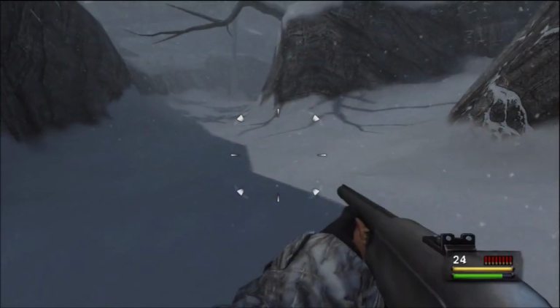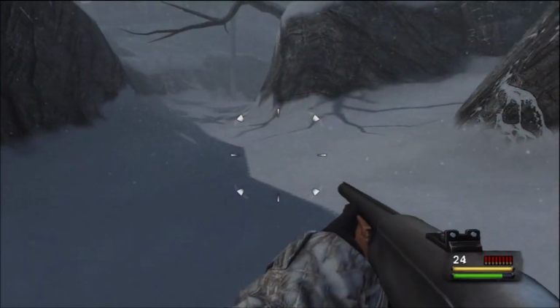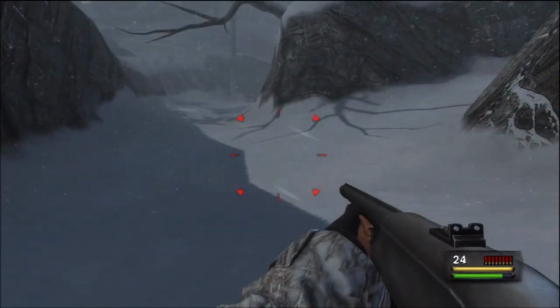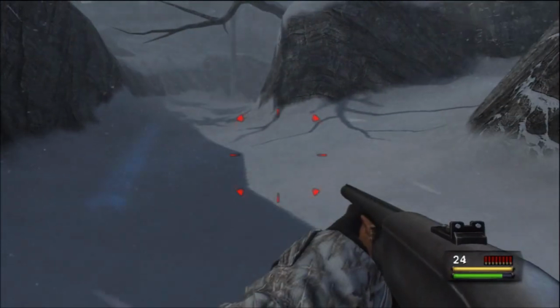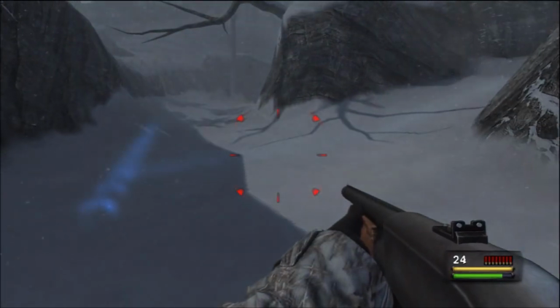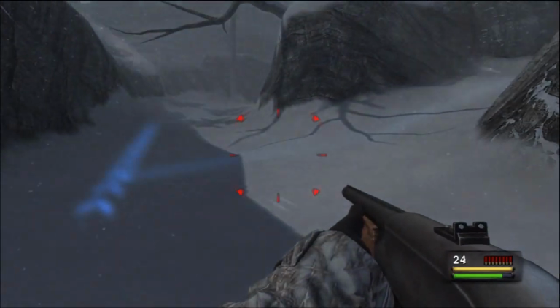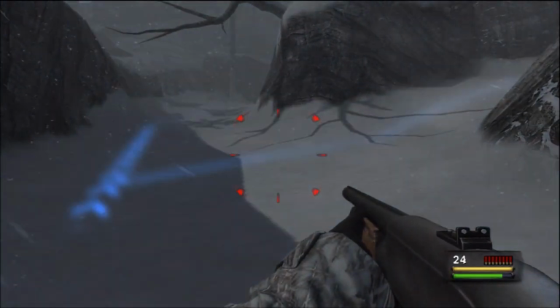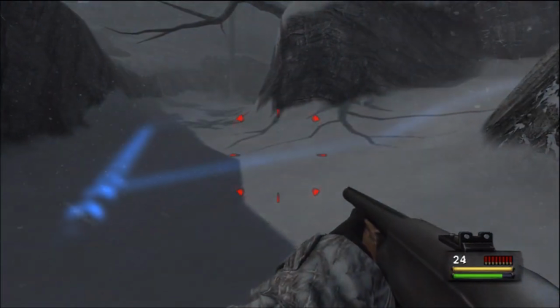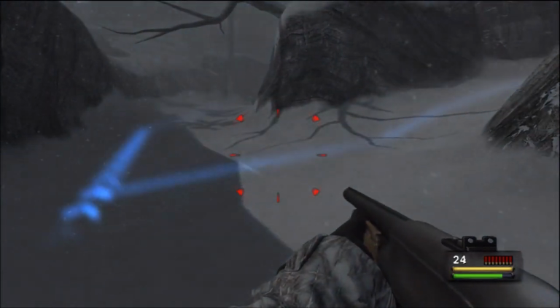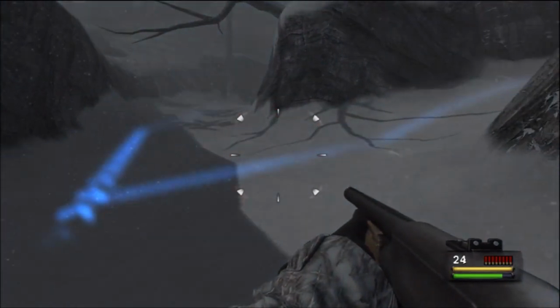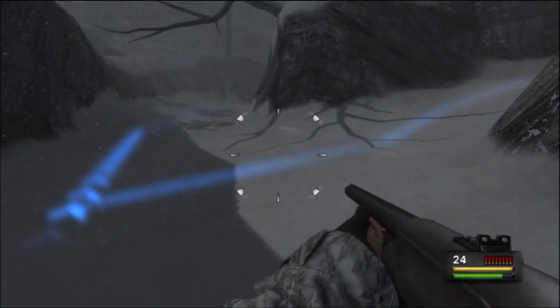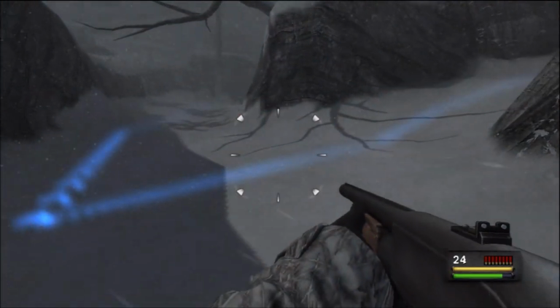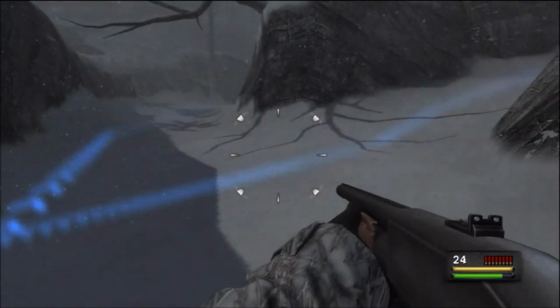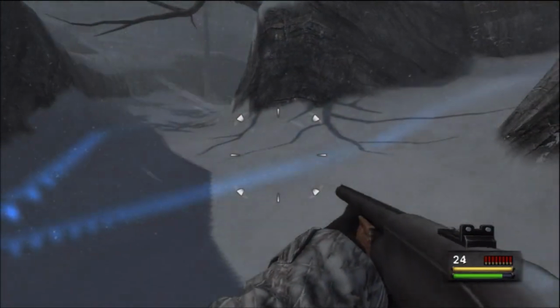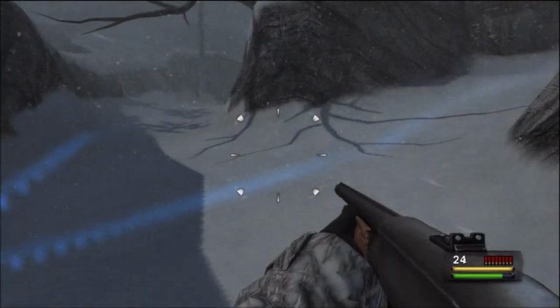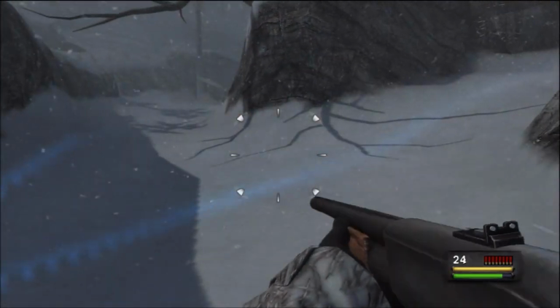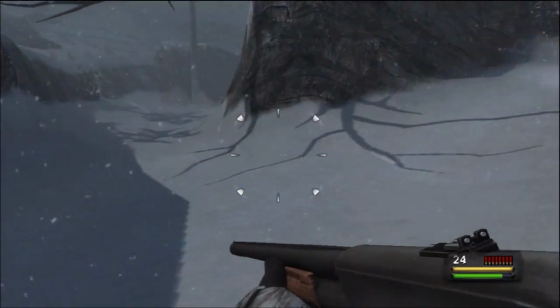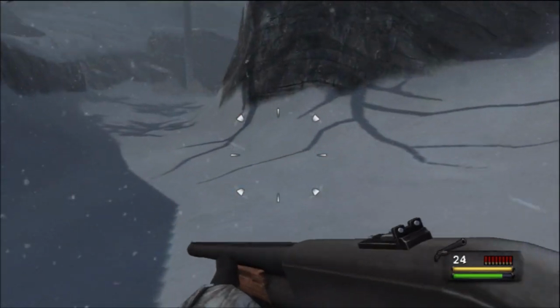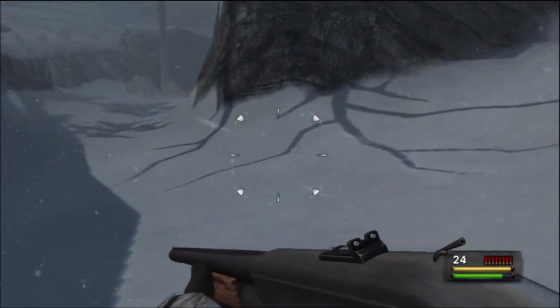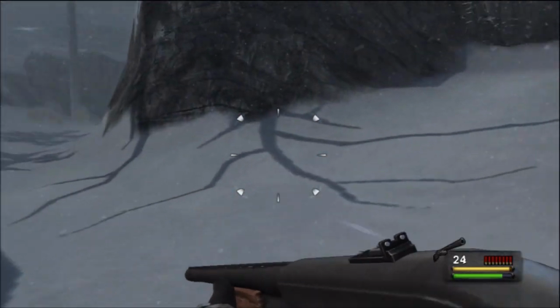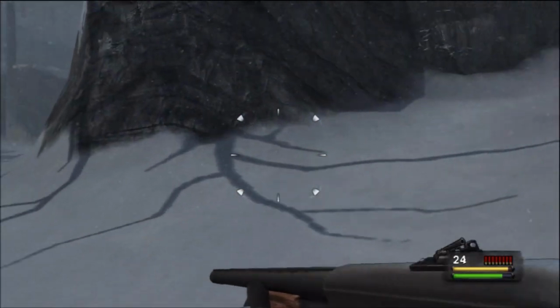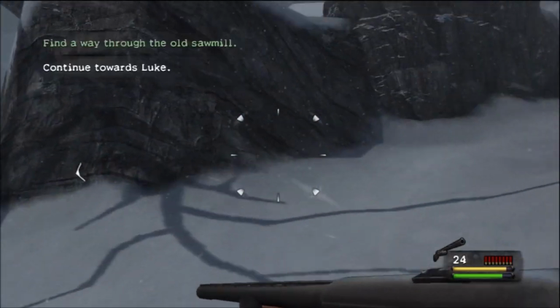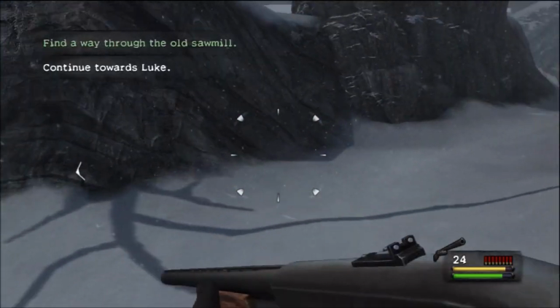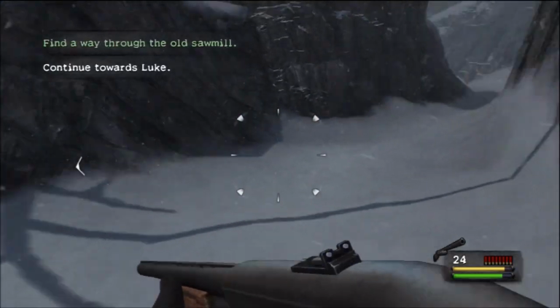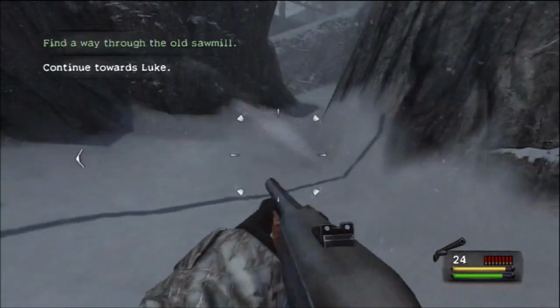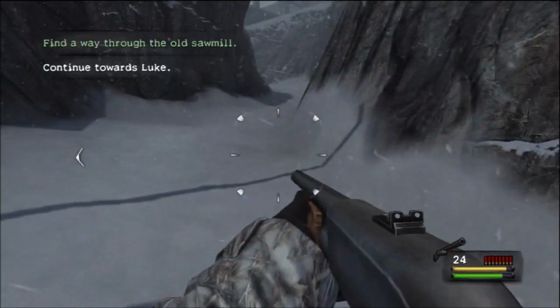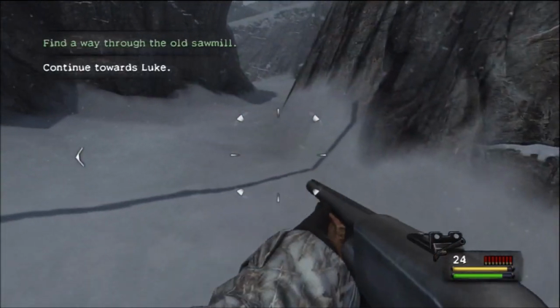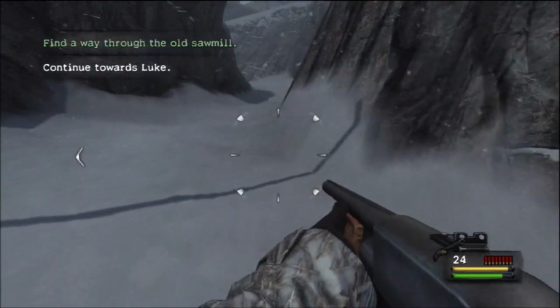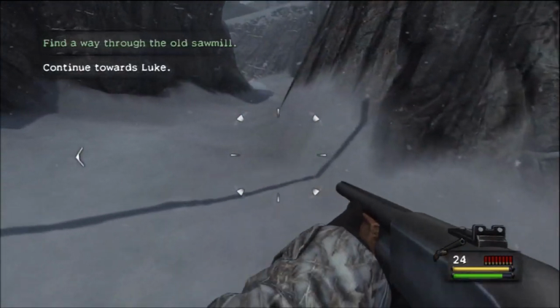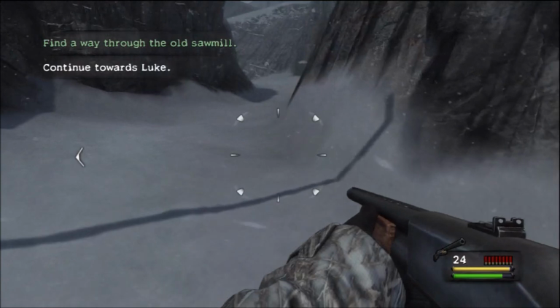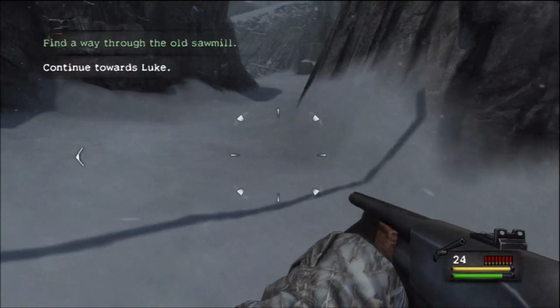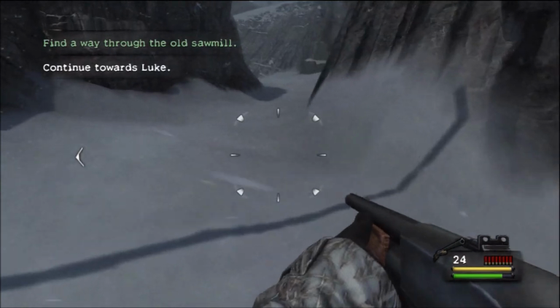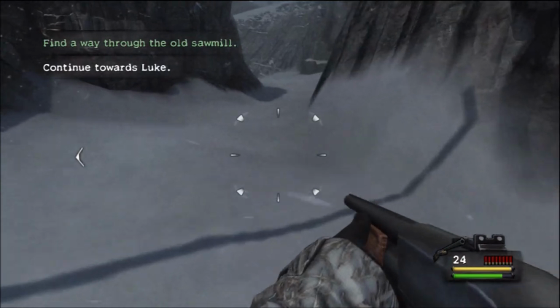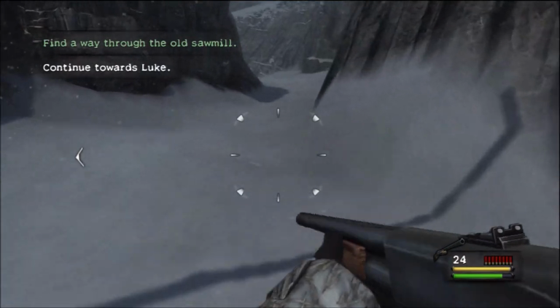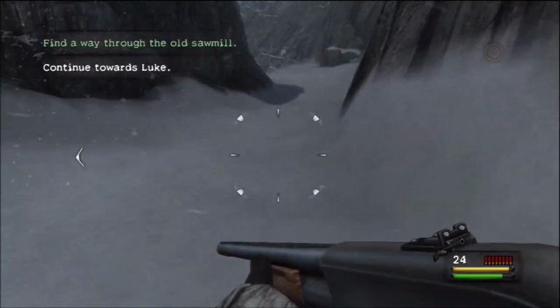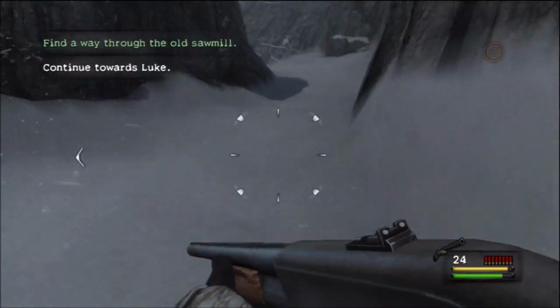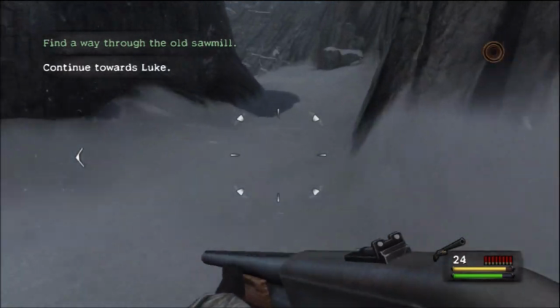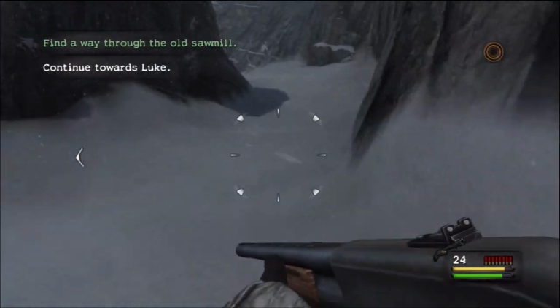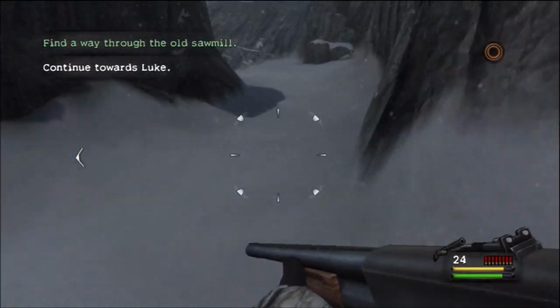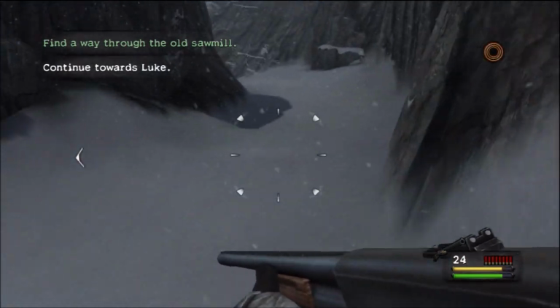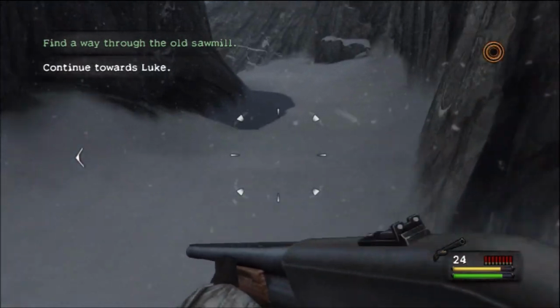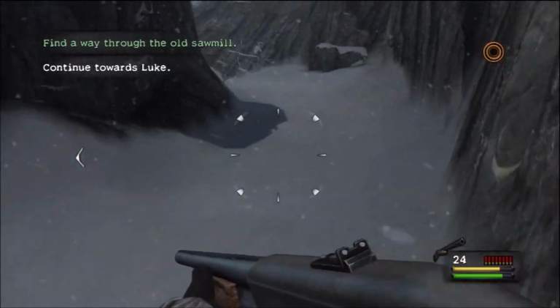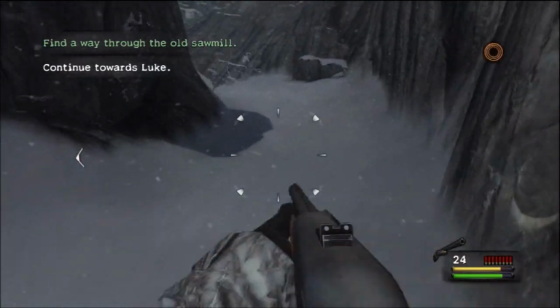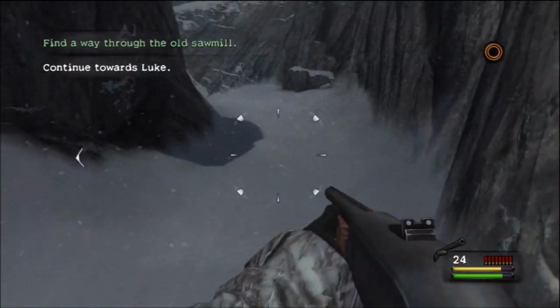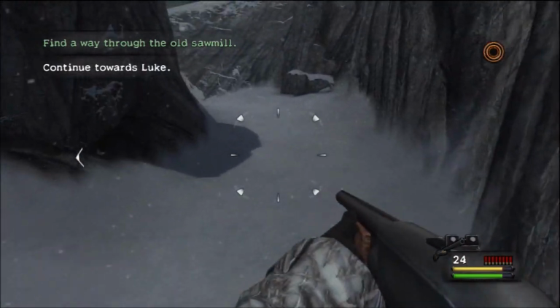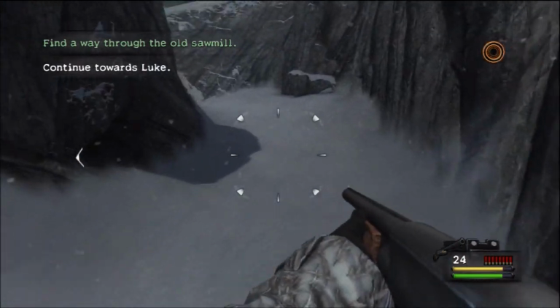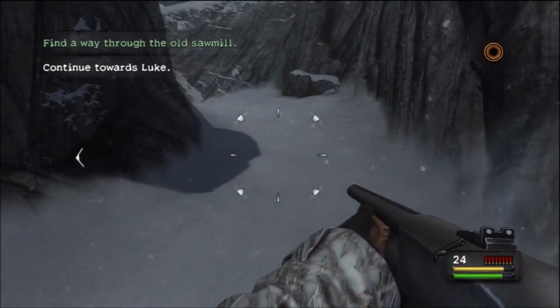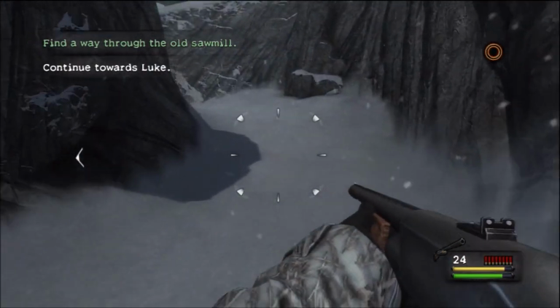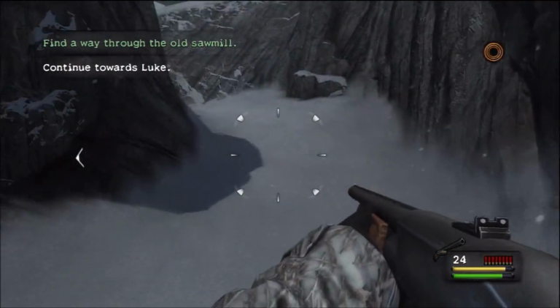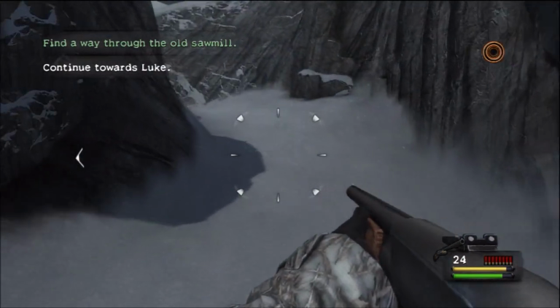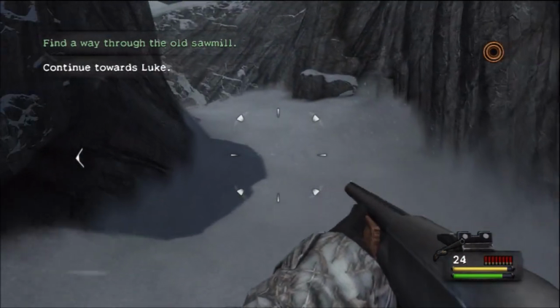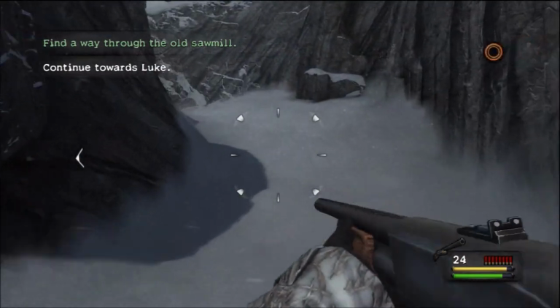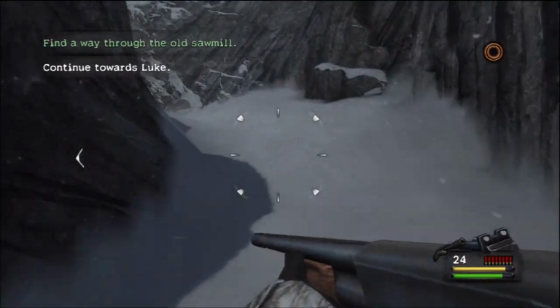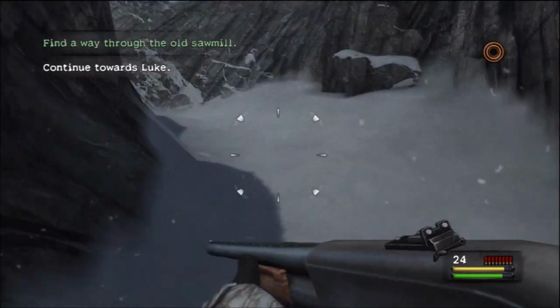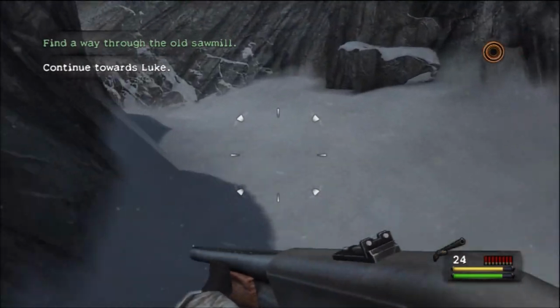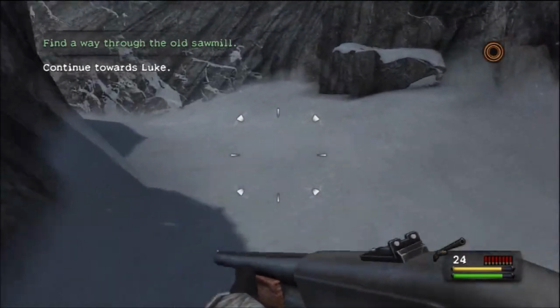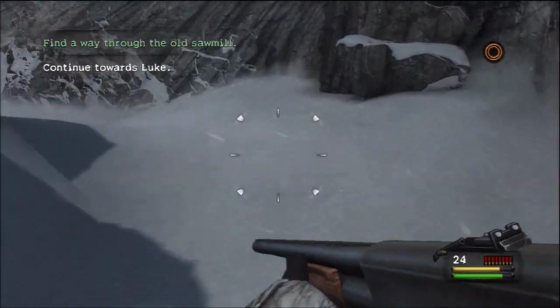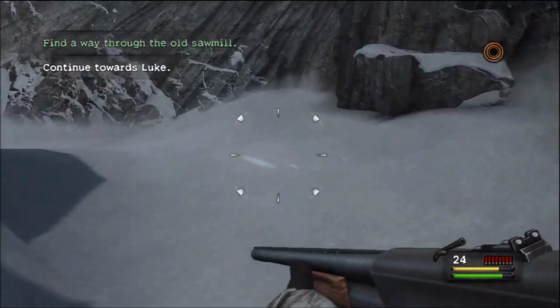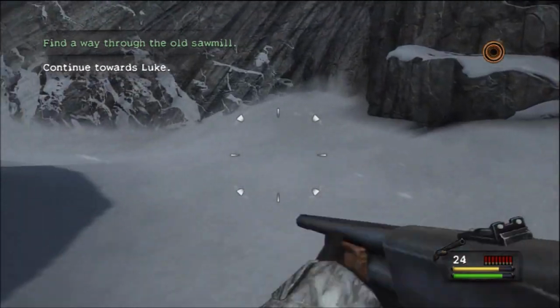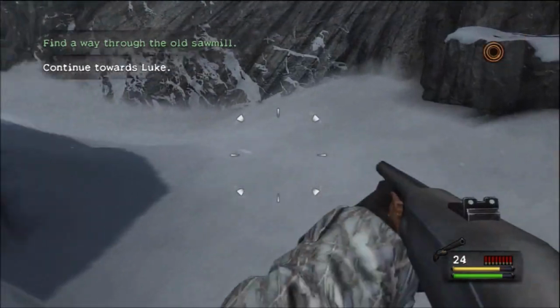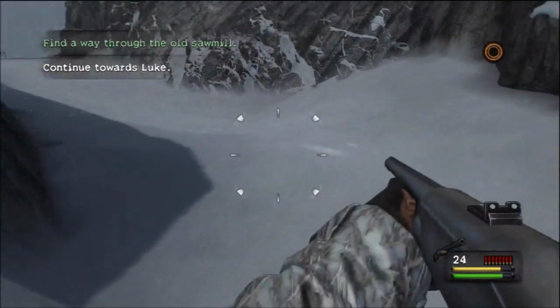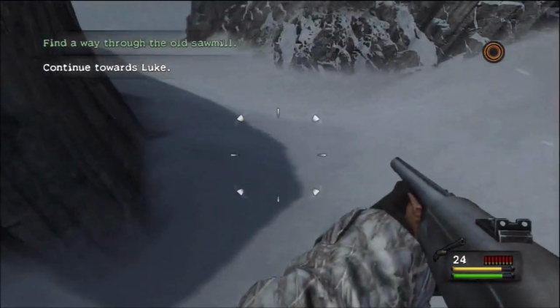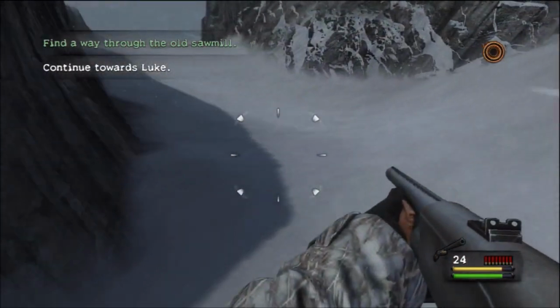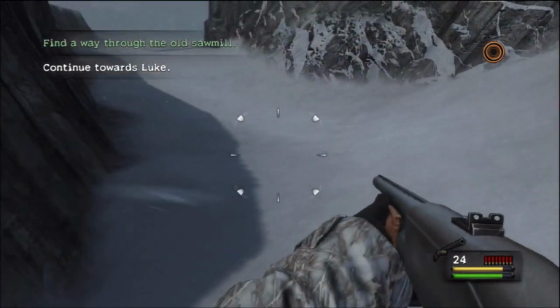The next one is after you exit the sawmill - you'll see a fork in the path. Turn right and make your way up to the very top of this hill and you will see the antler enjoying the view at the very top.